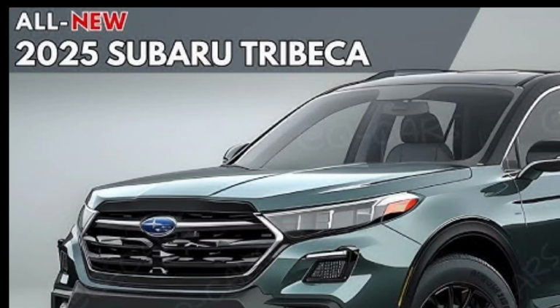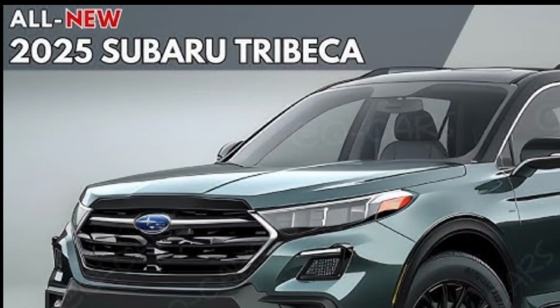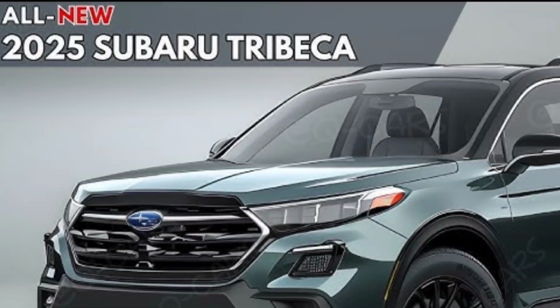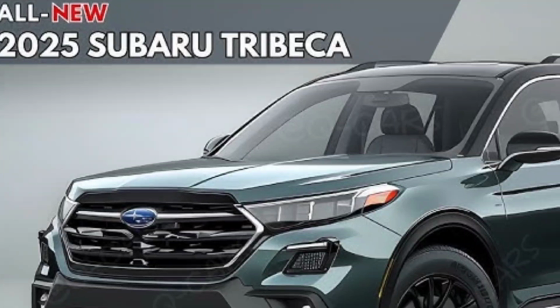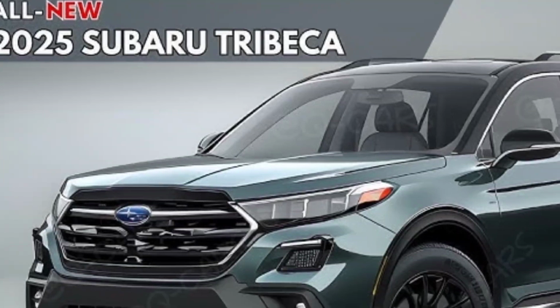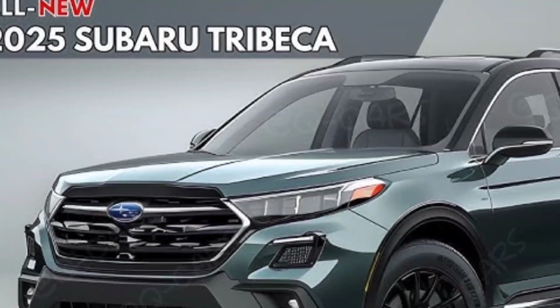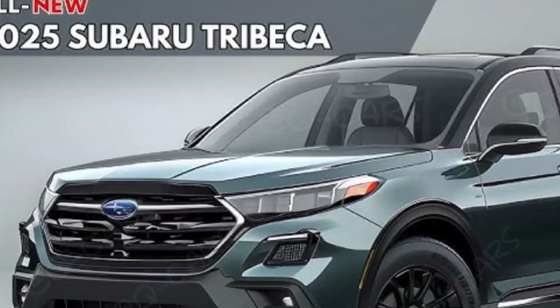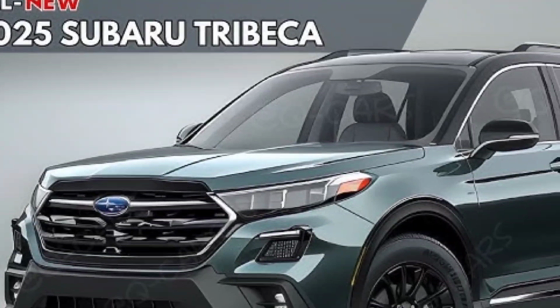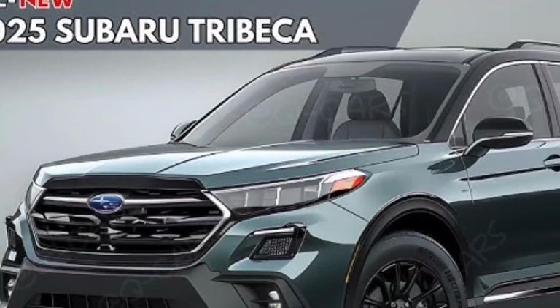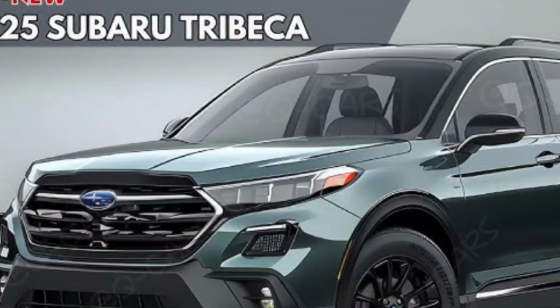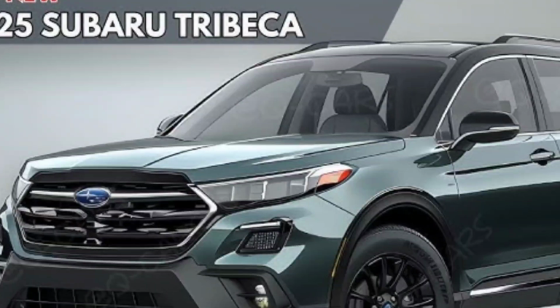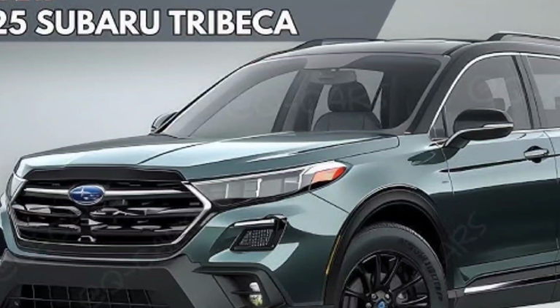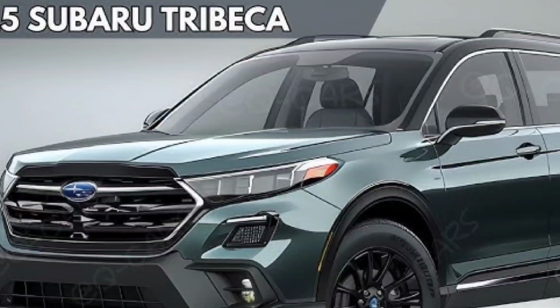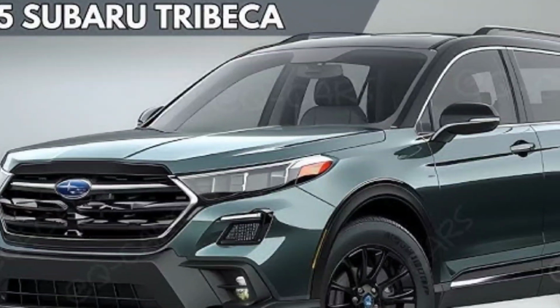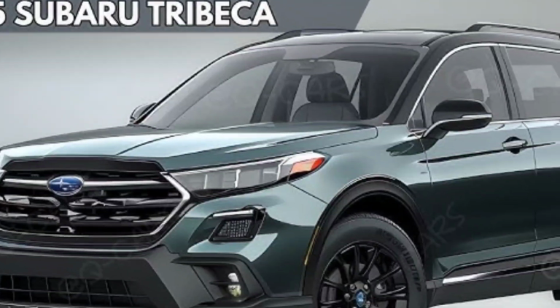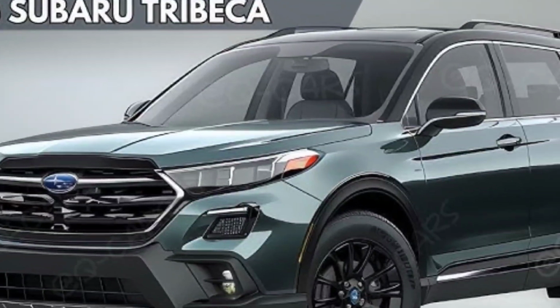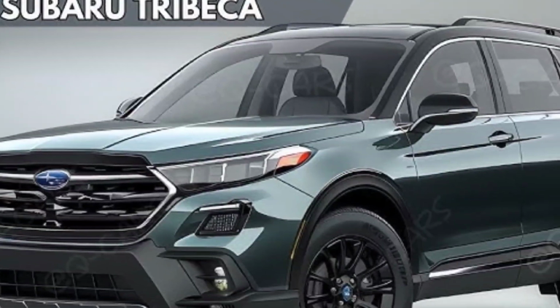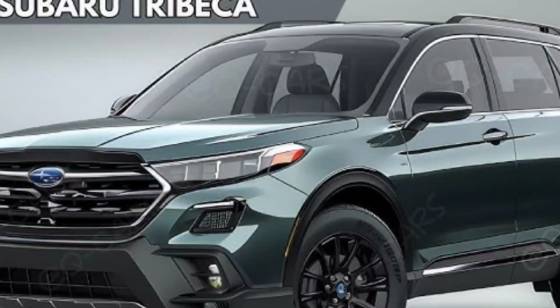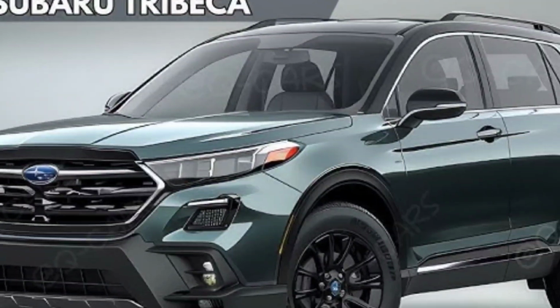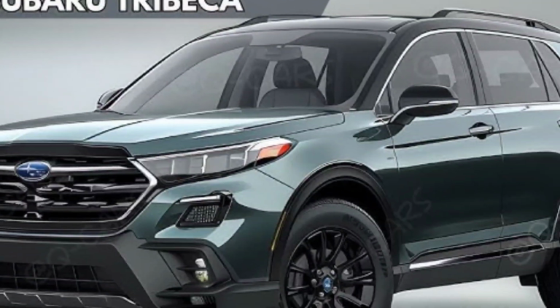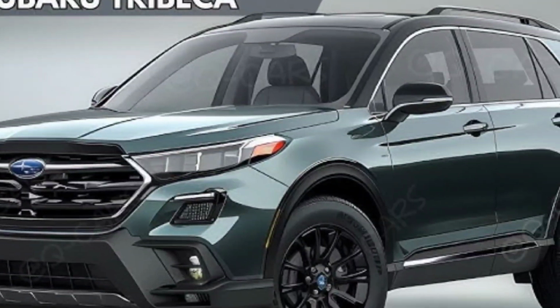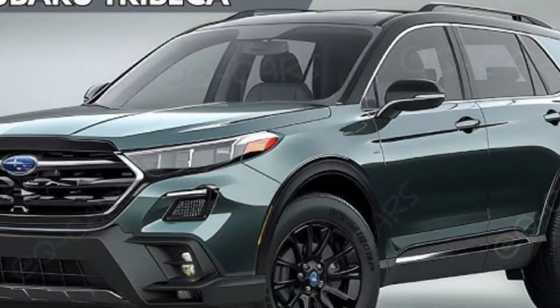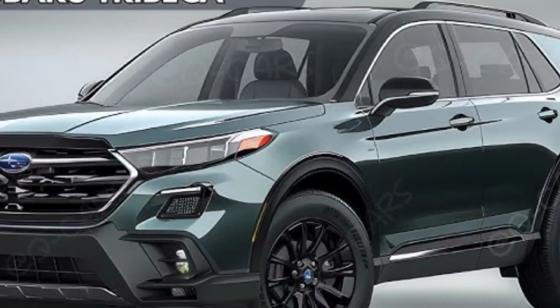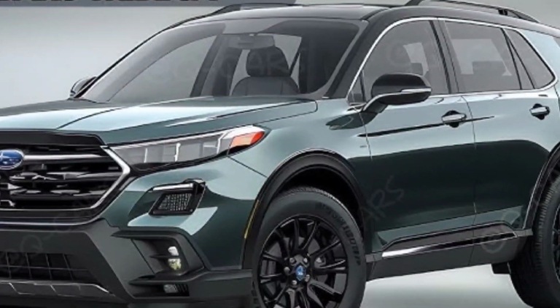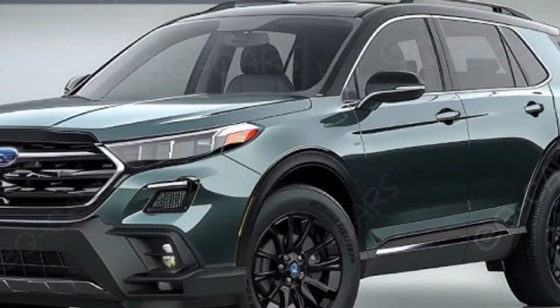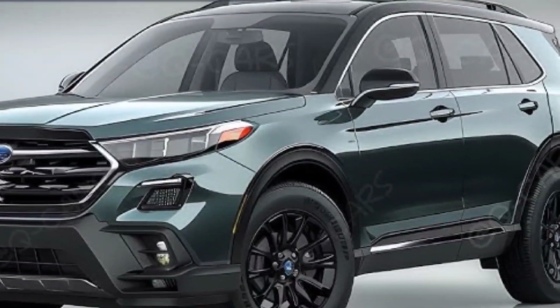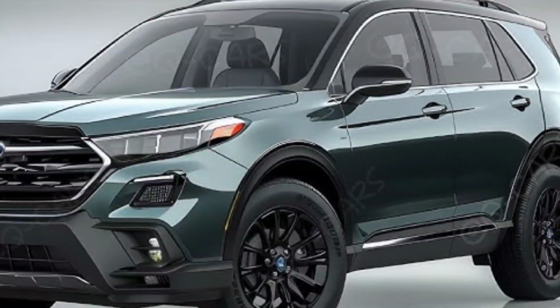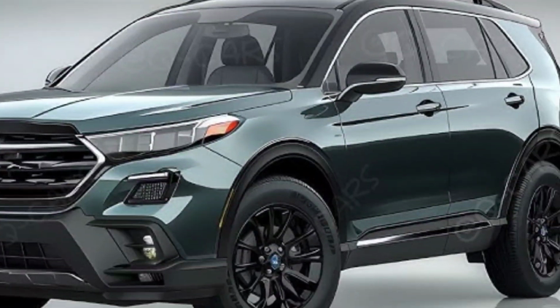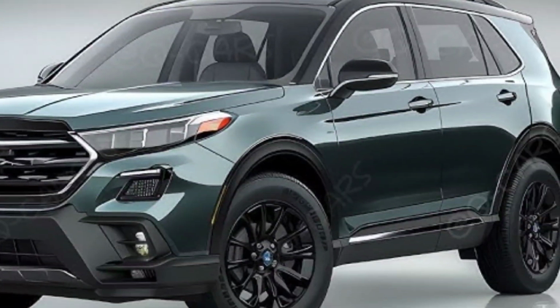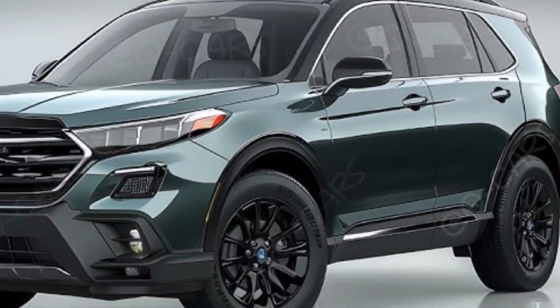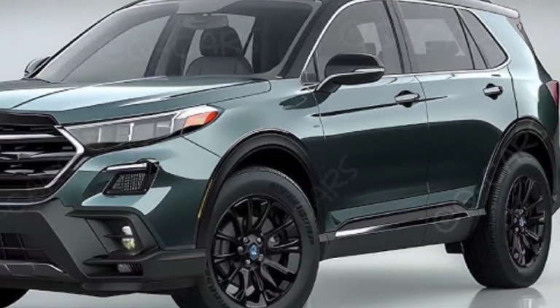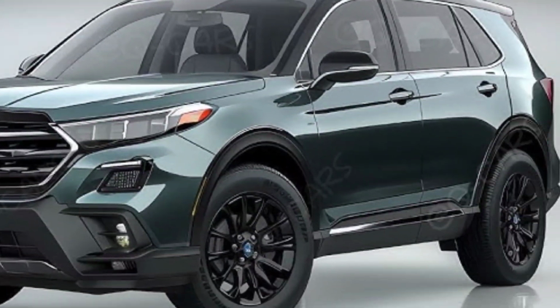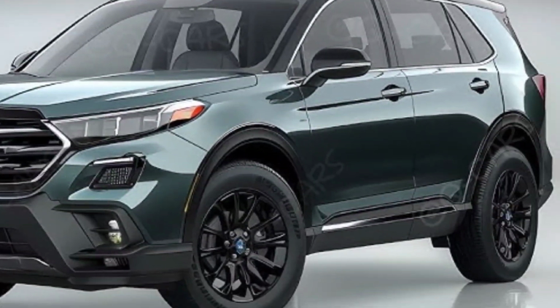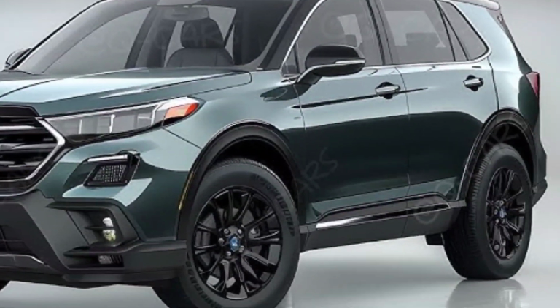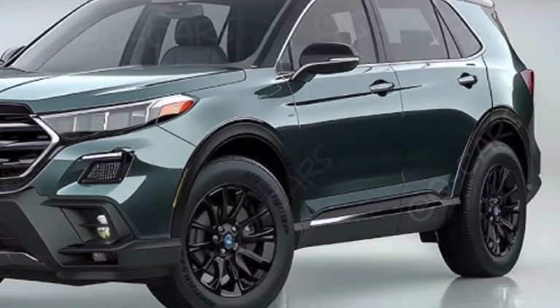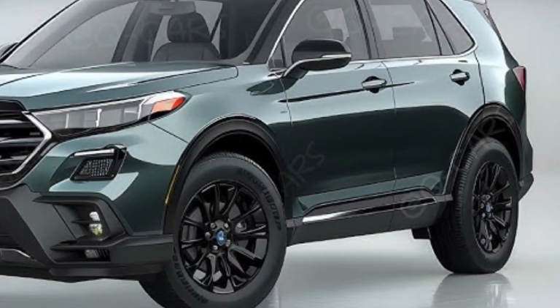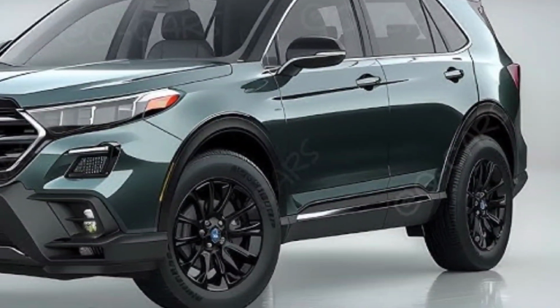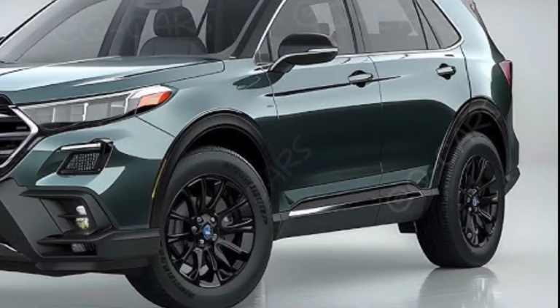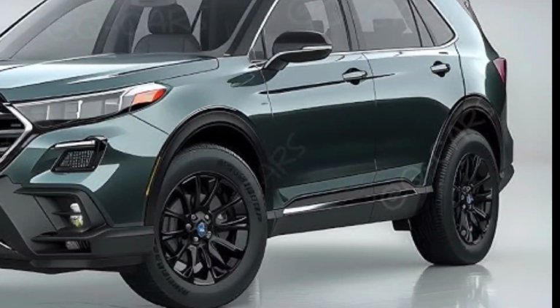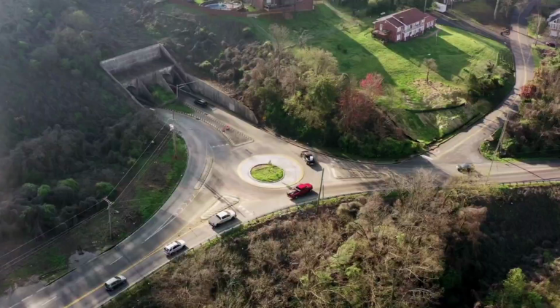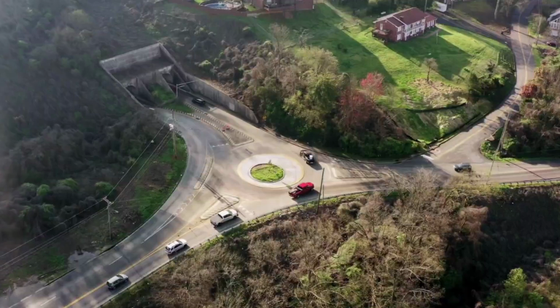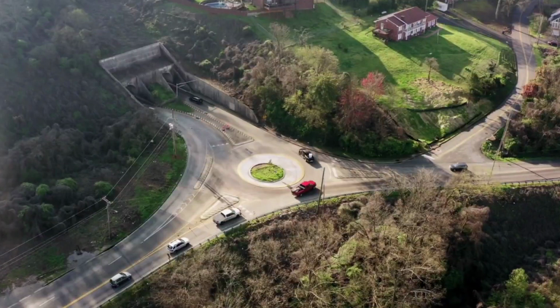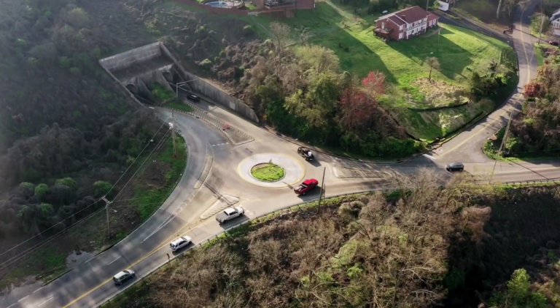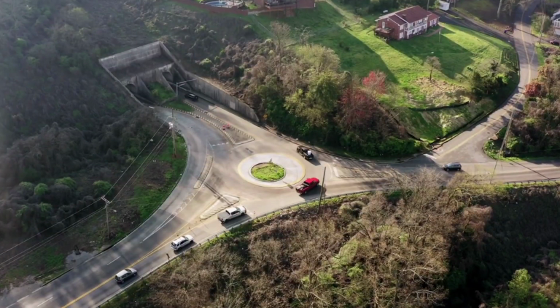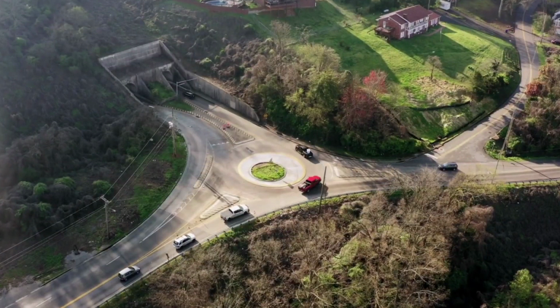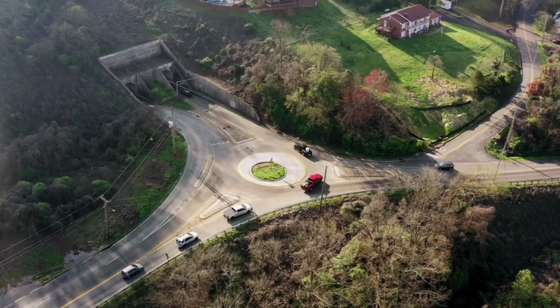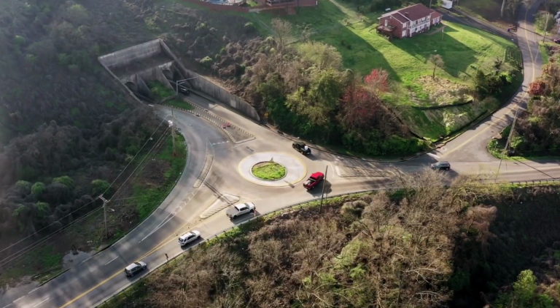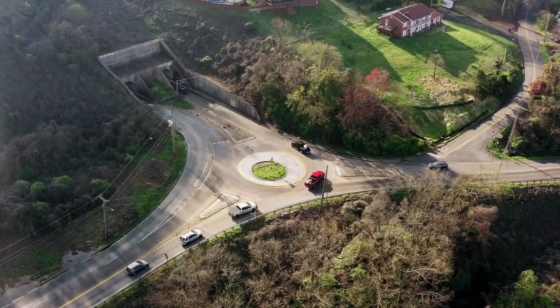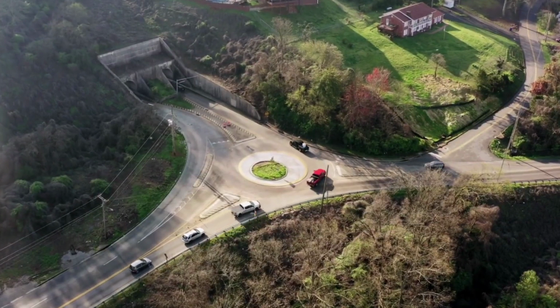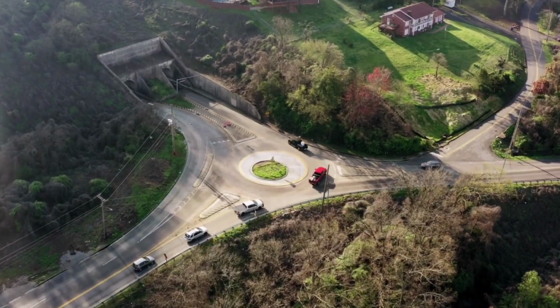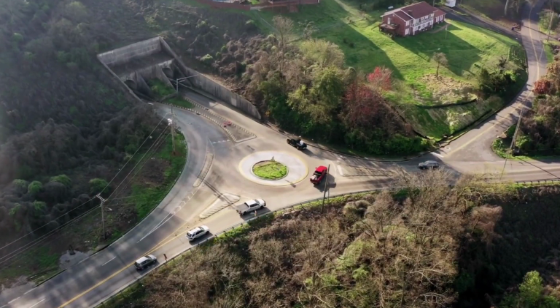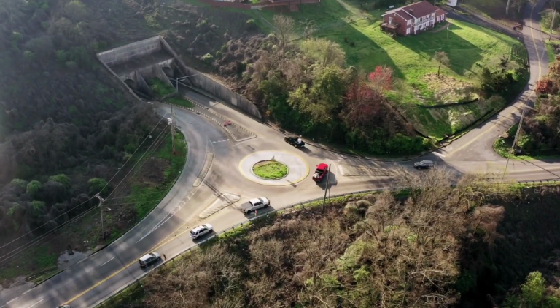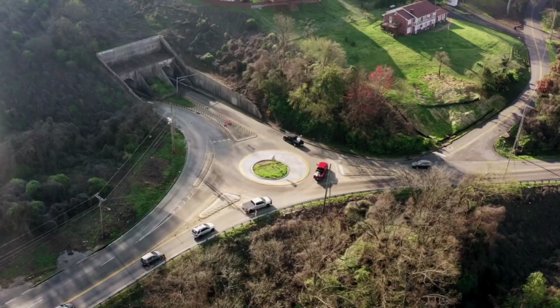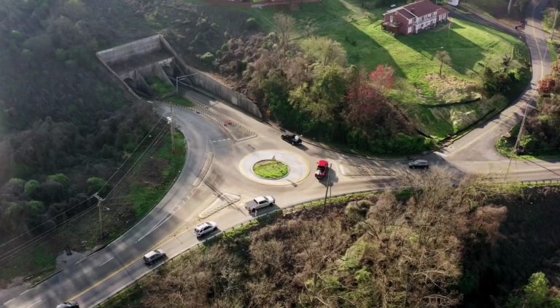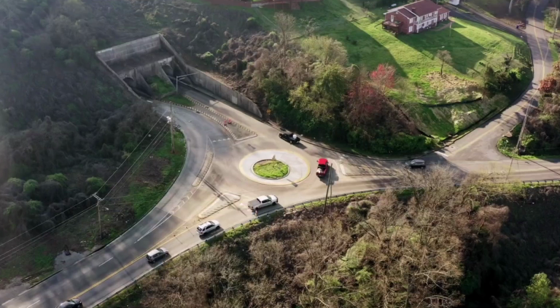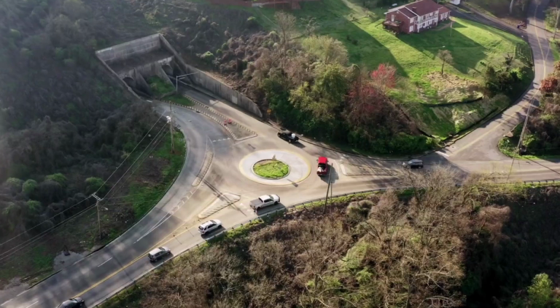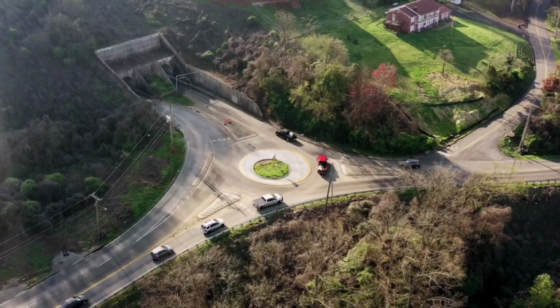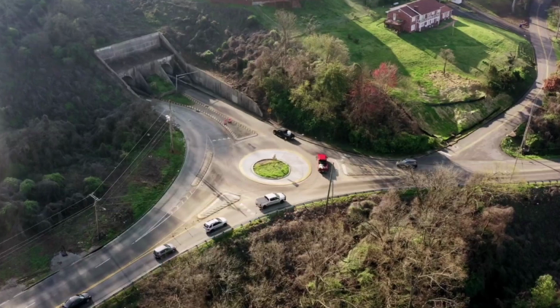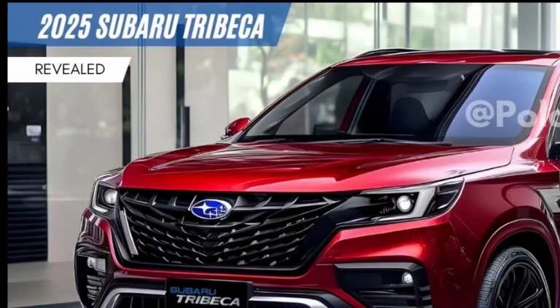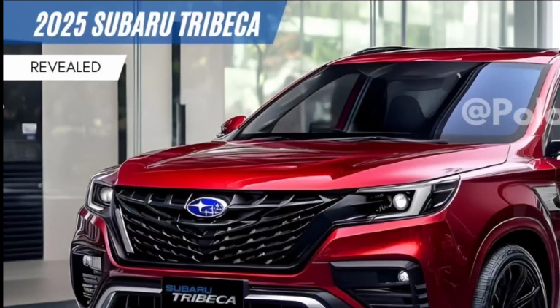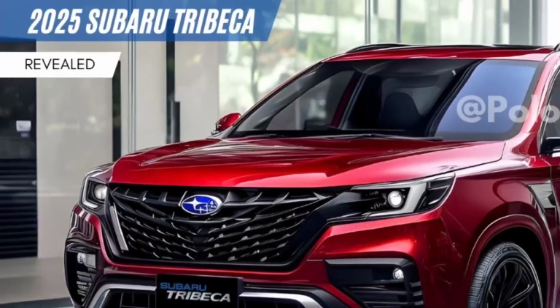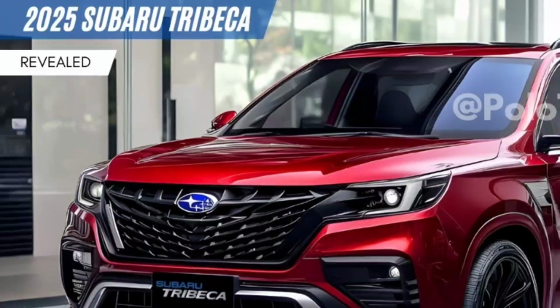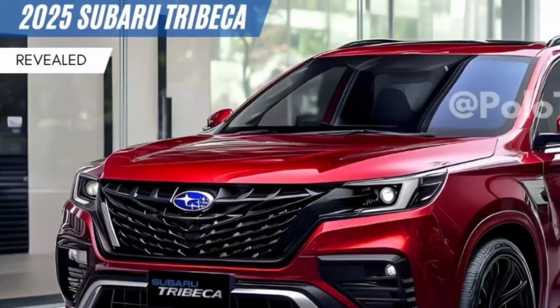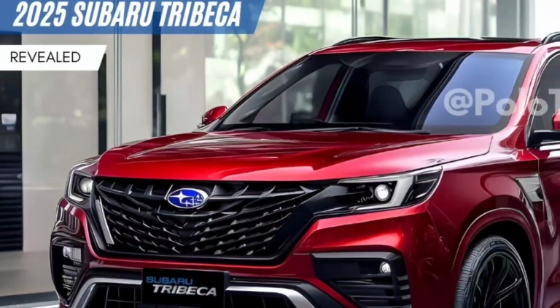The 2025 Subaru Trebekah is a midsize SUV that offers a blend of comfort, safety, and off-road capability.